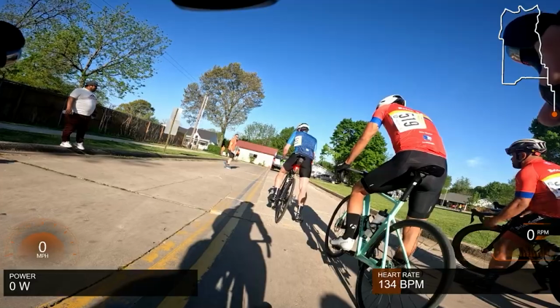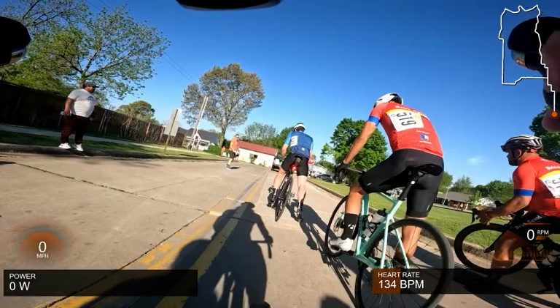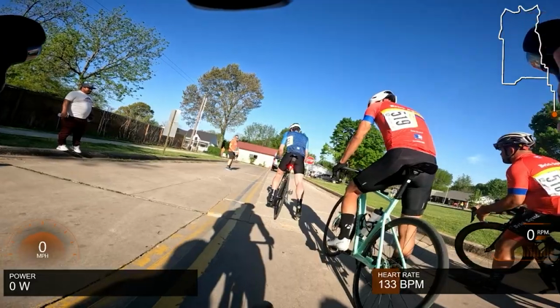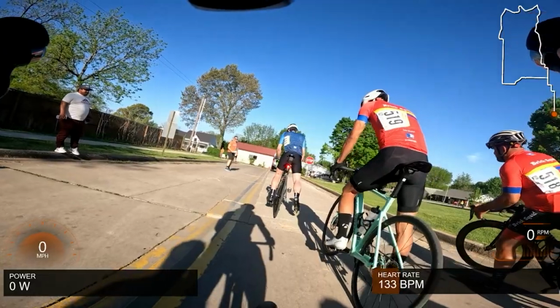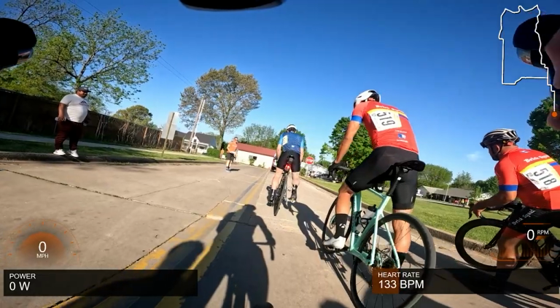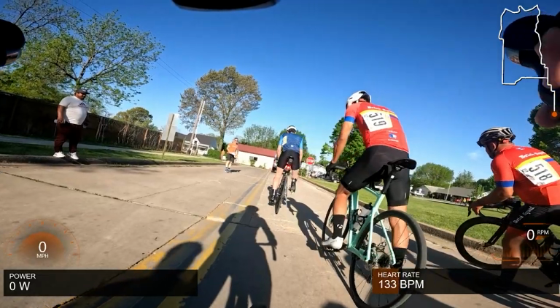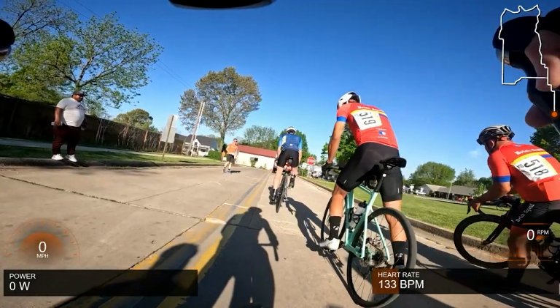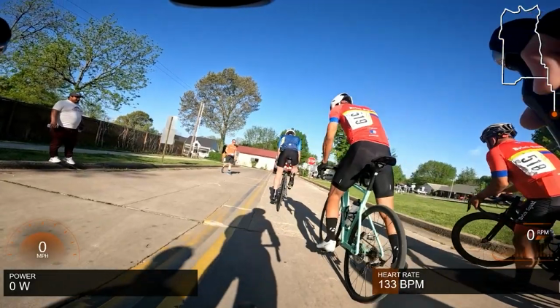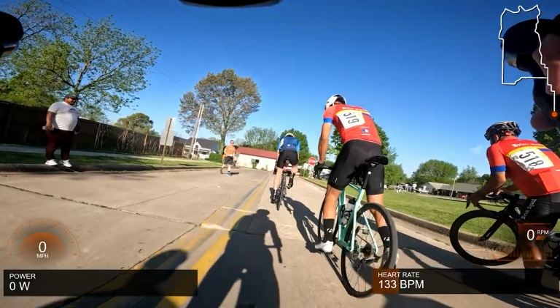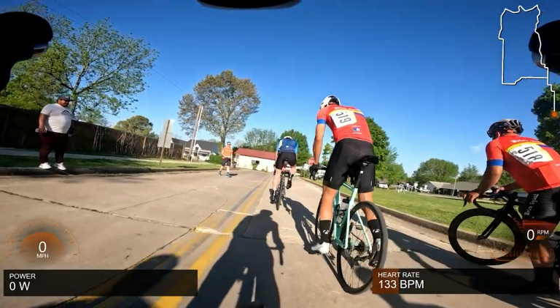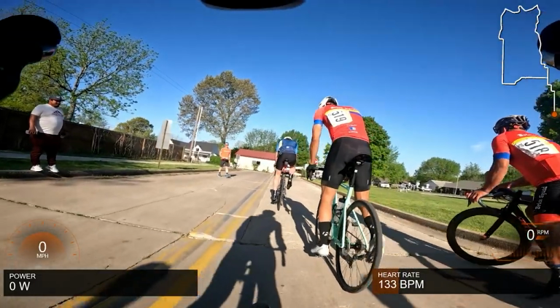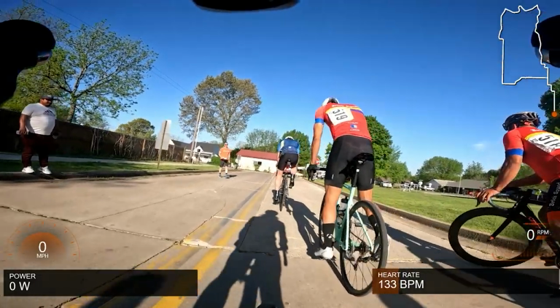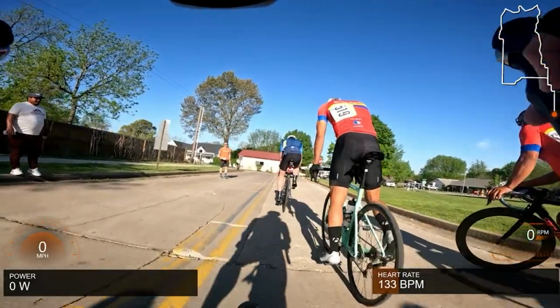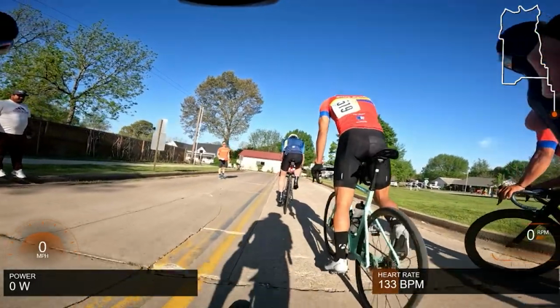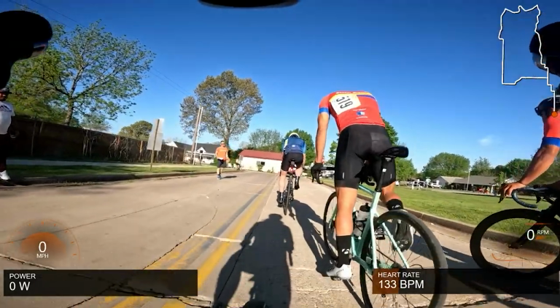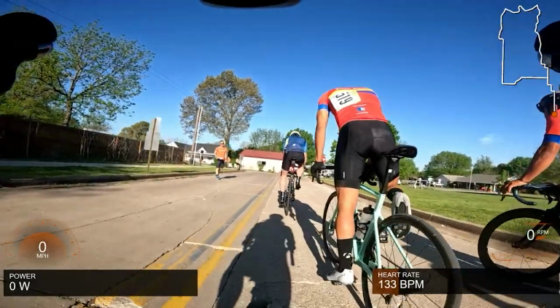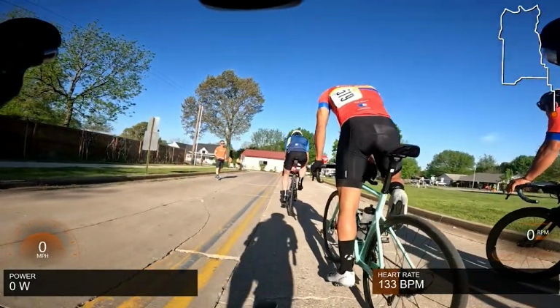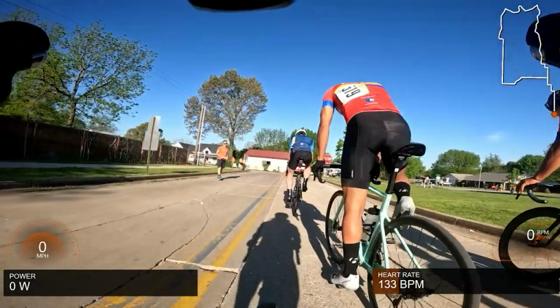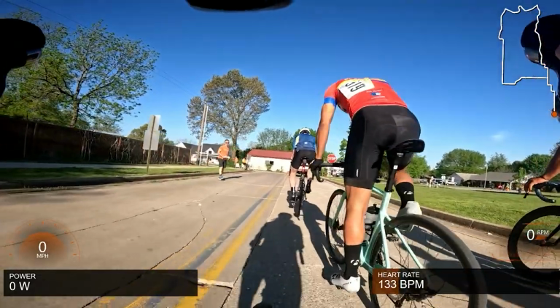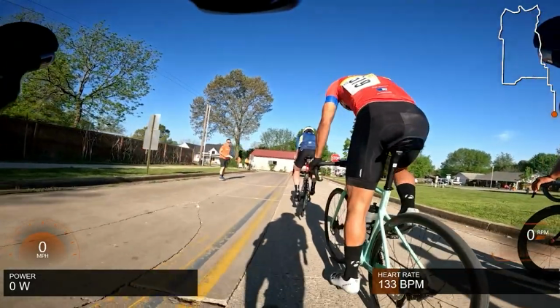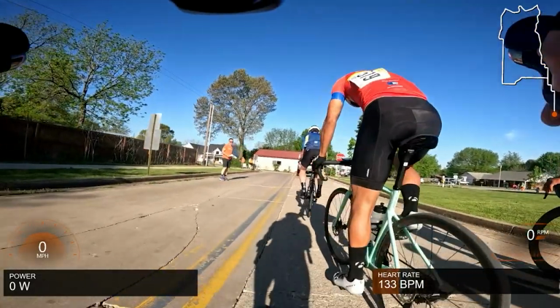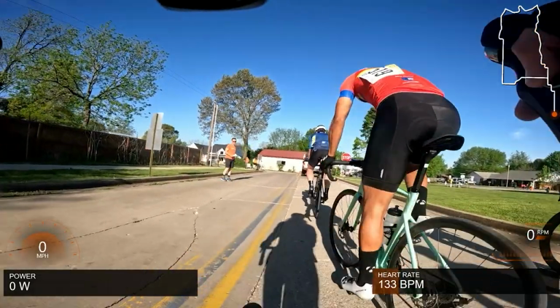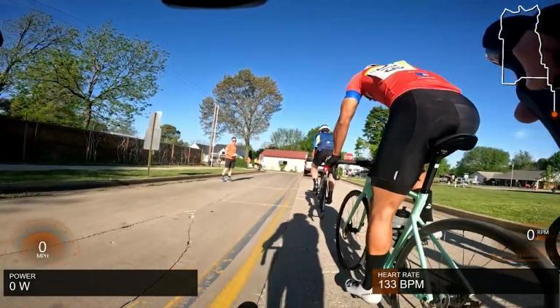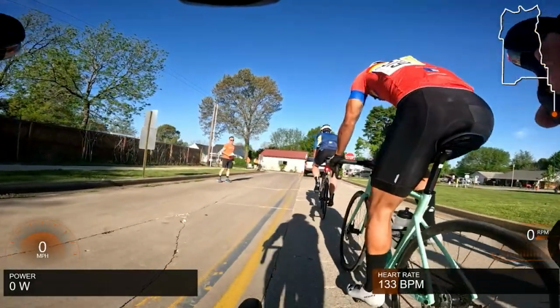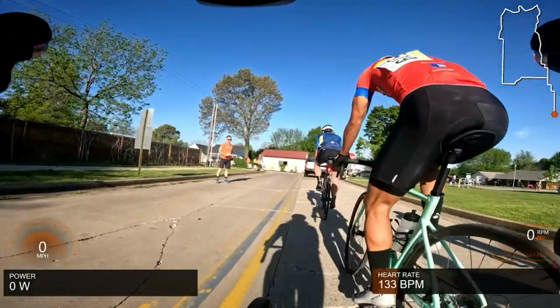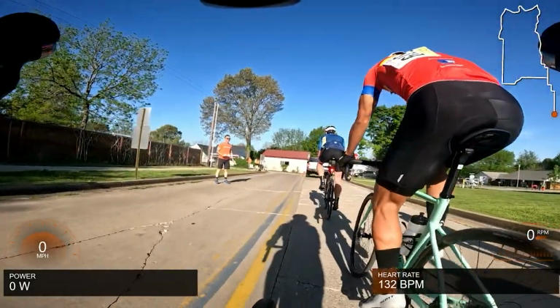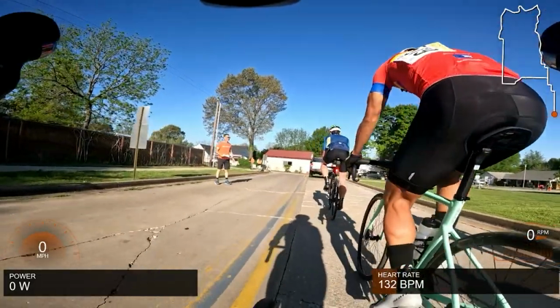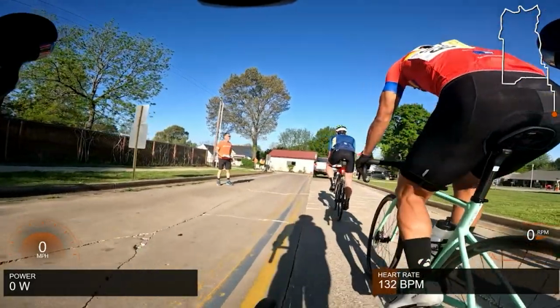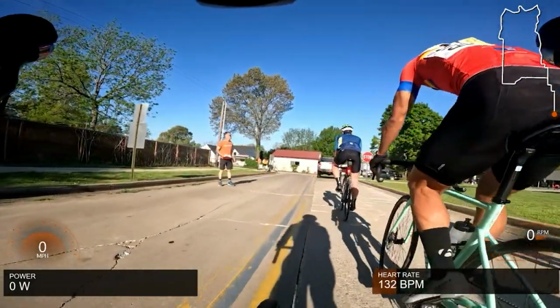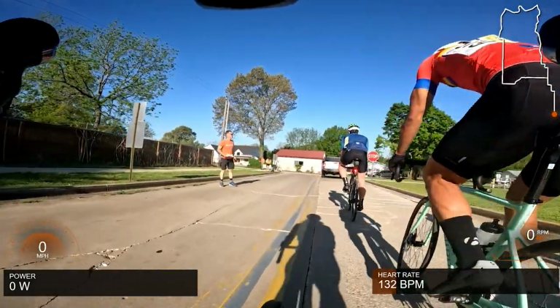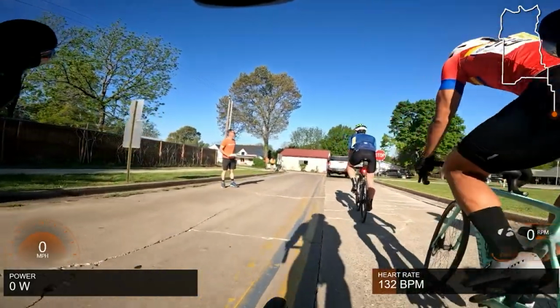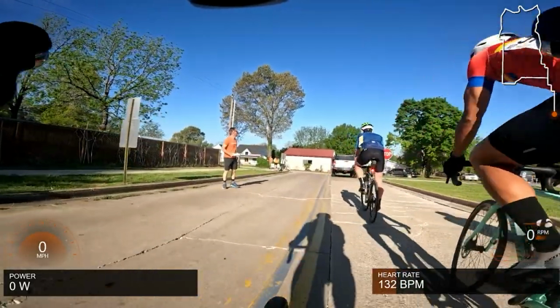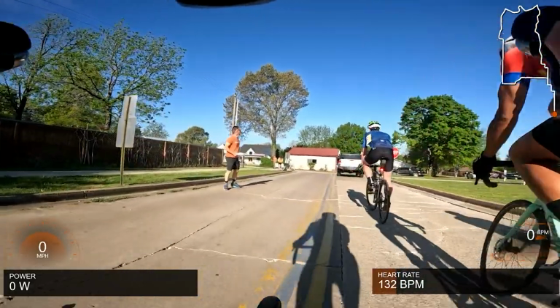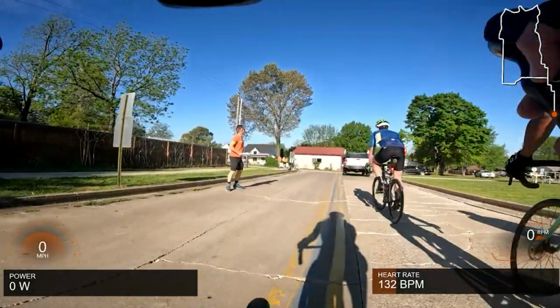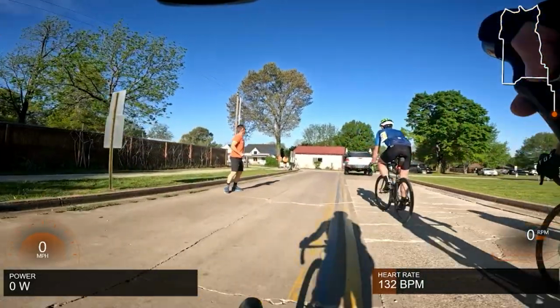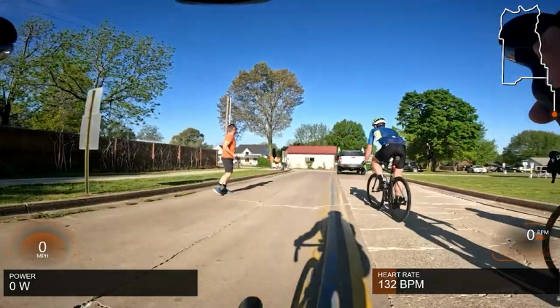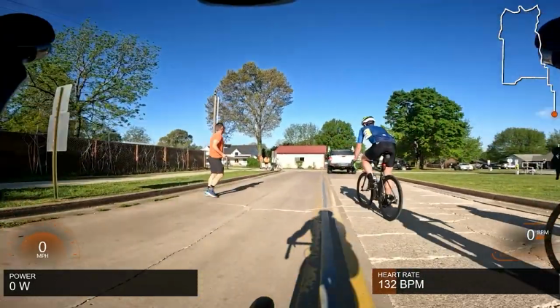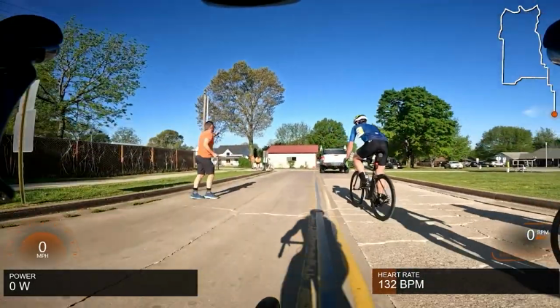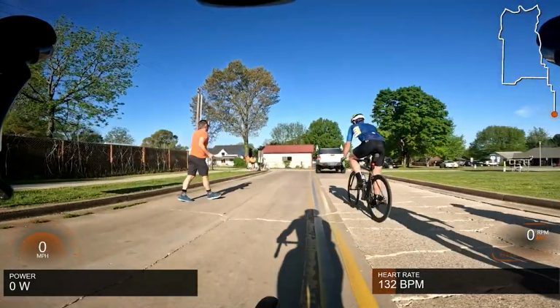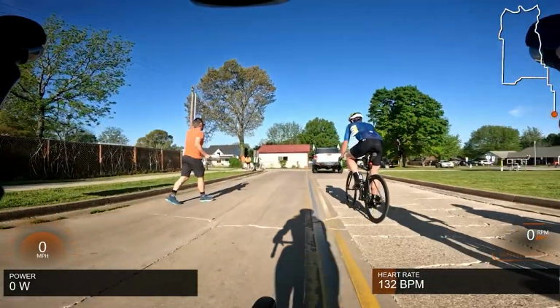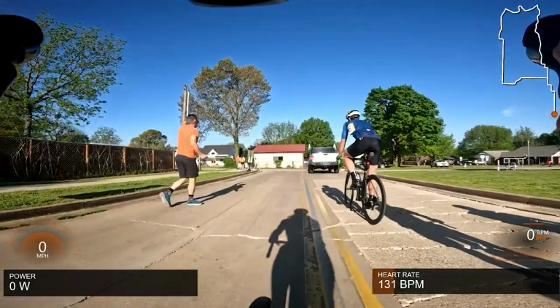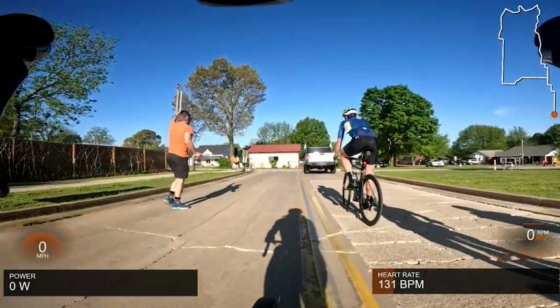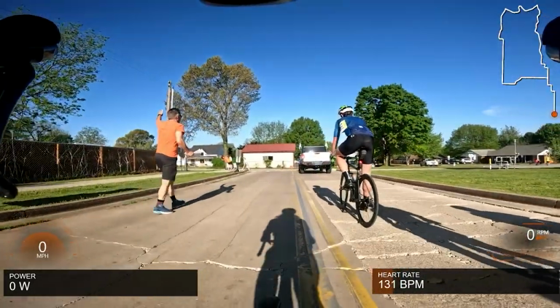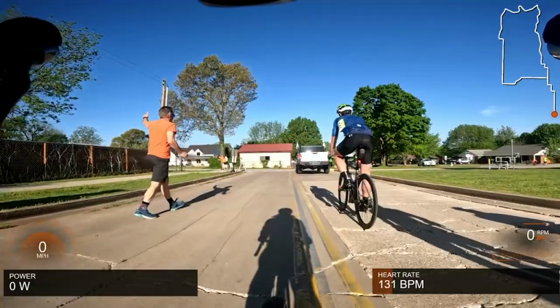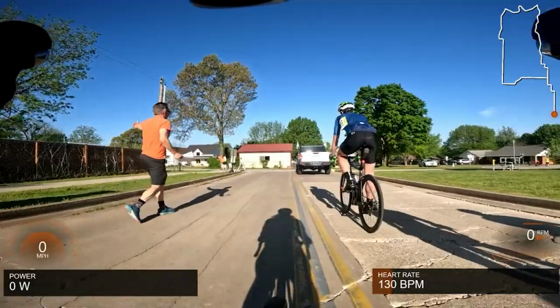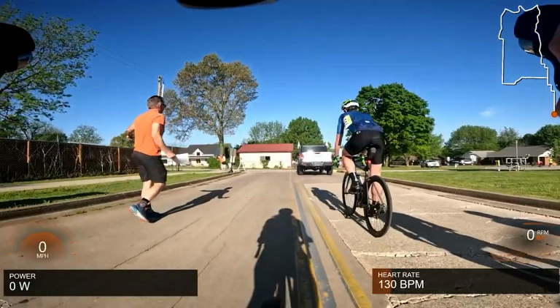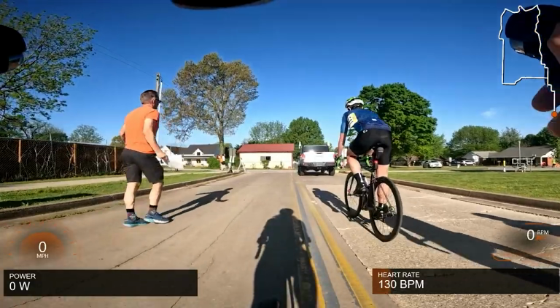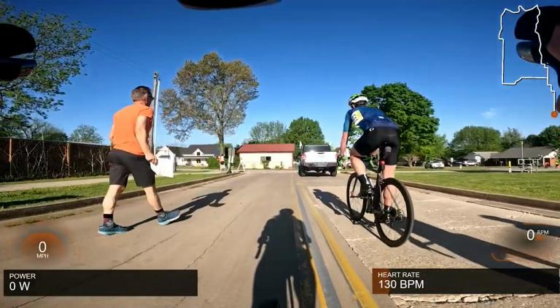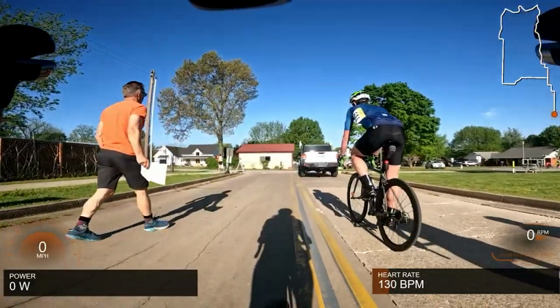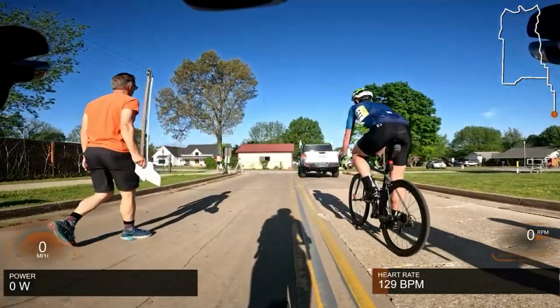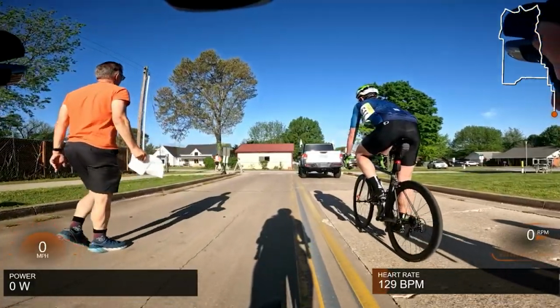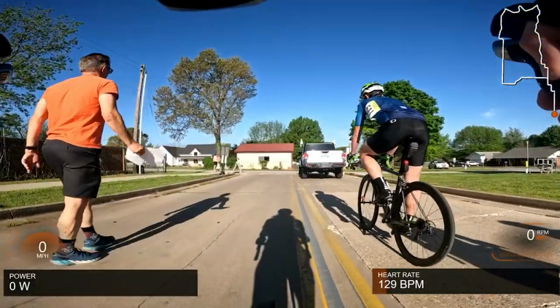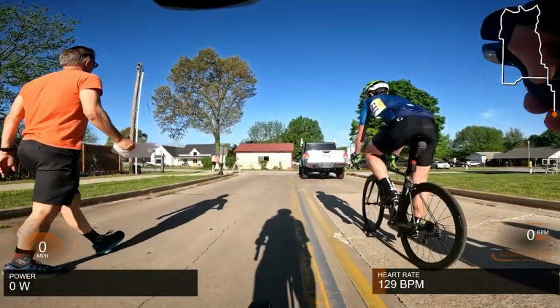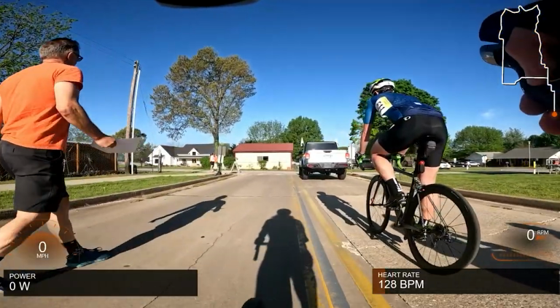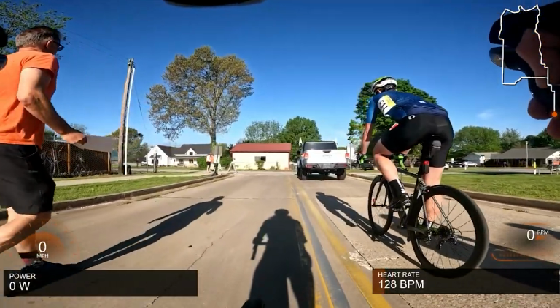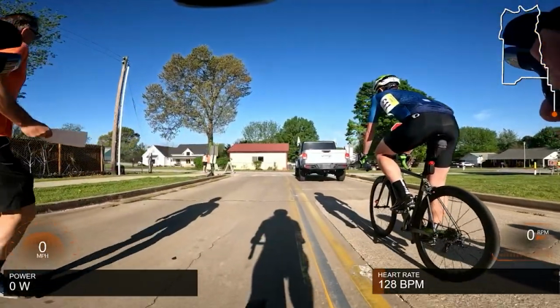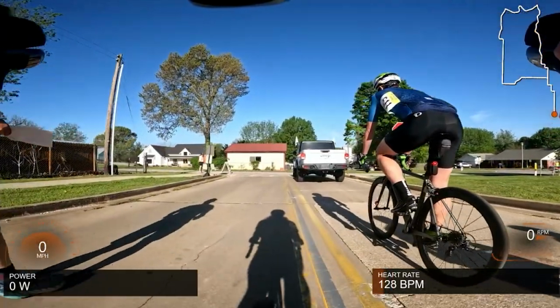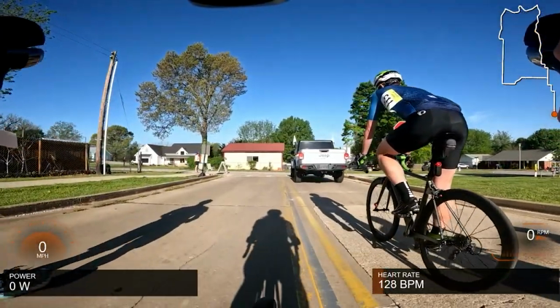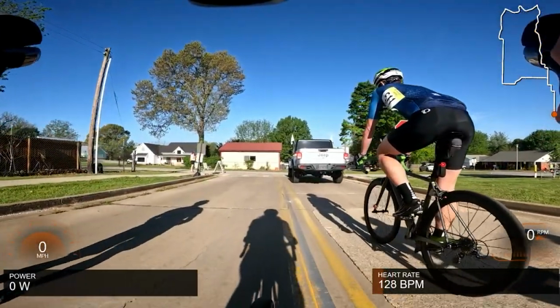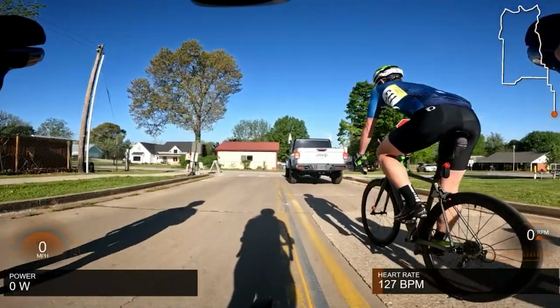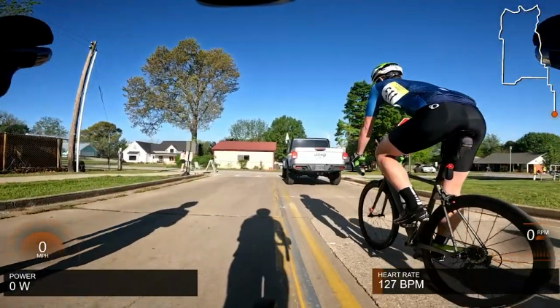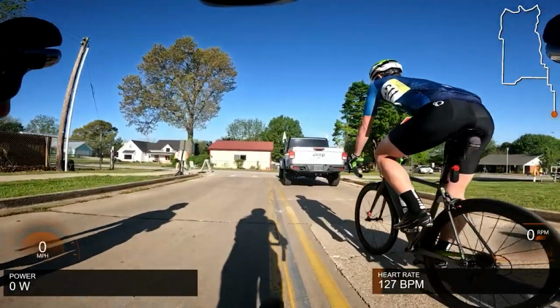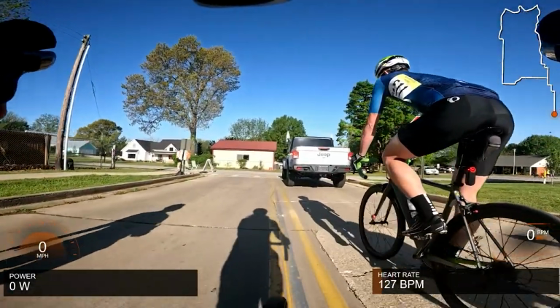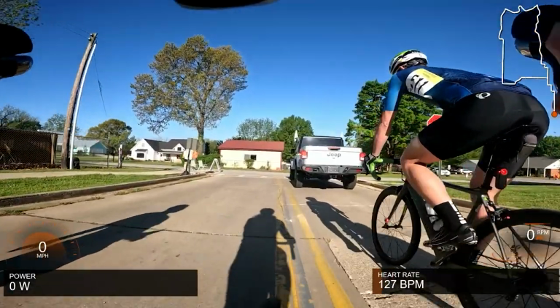What is up, guys? Chris Sheldon here, back at it again, this time at the Spring Classic for 2022, put on by the Fayetteville Wheelmen.